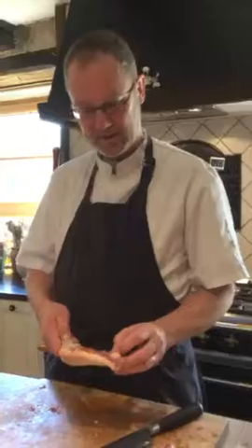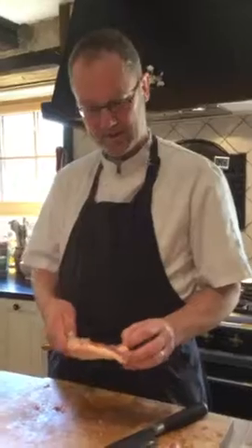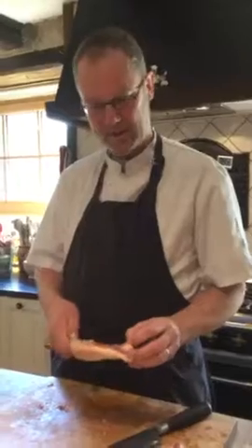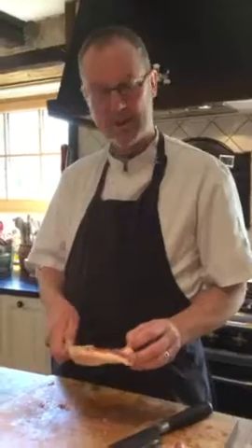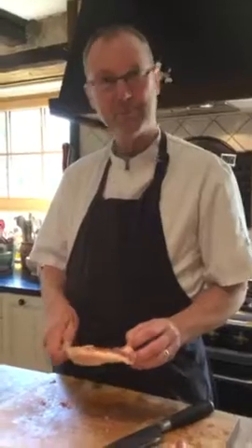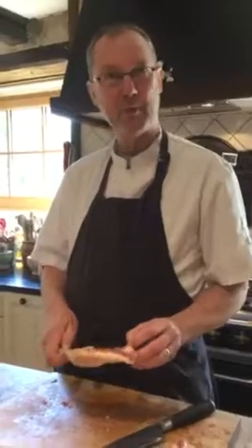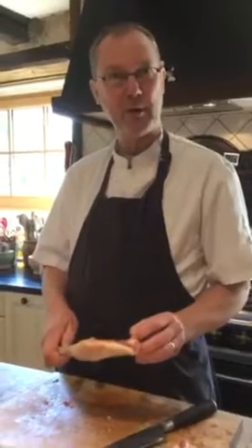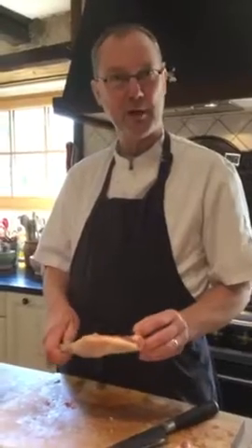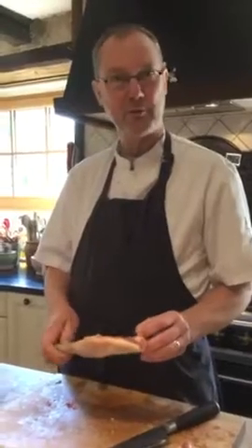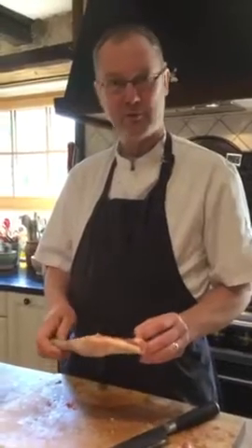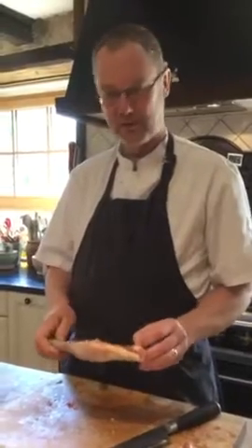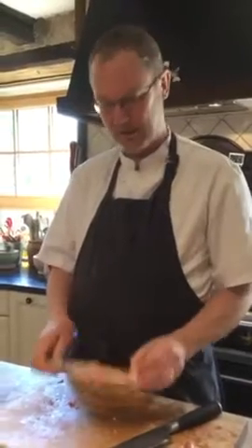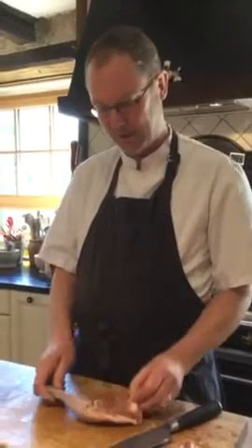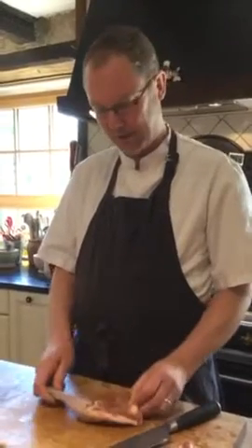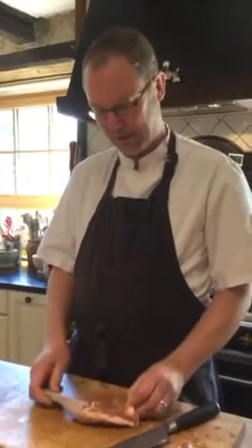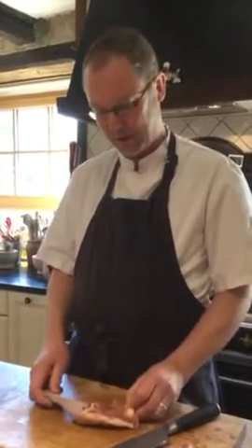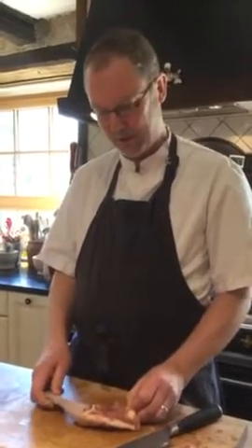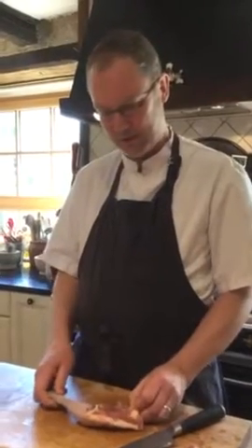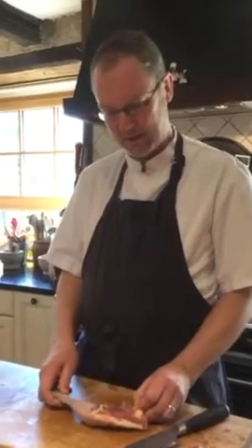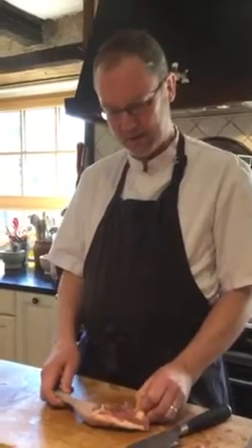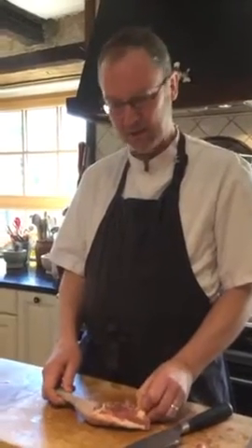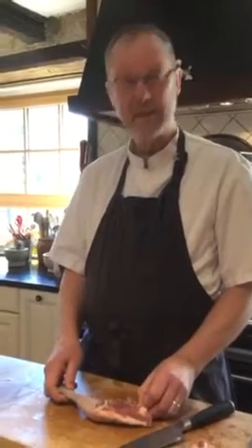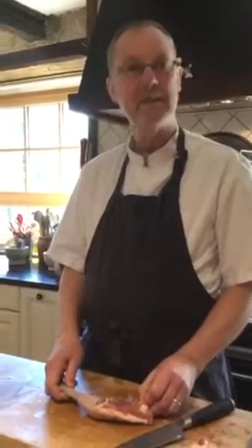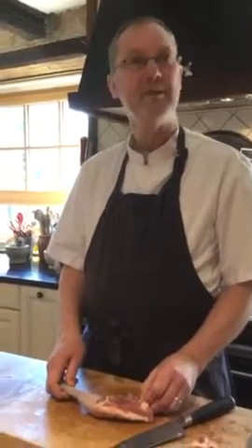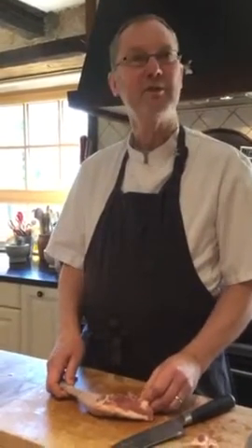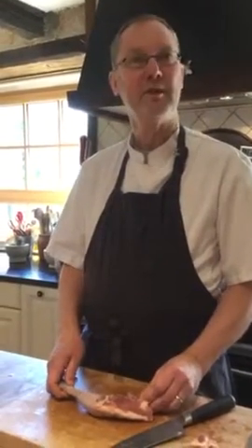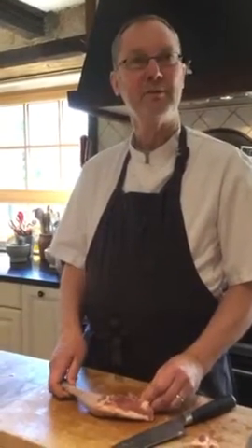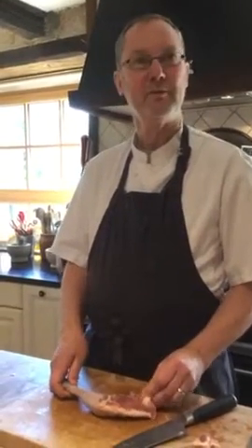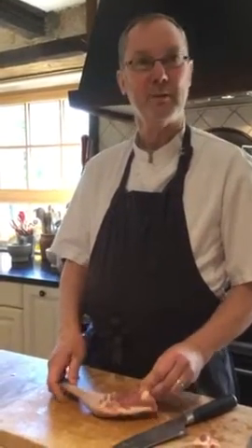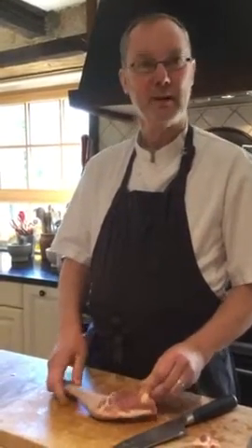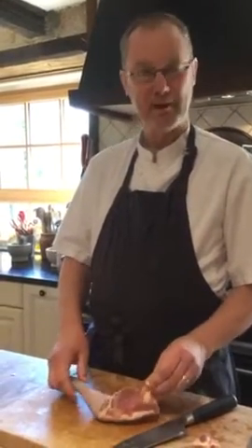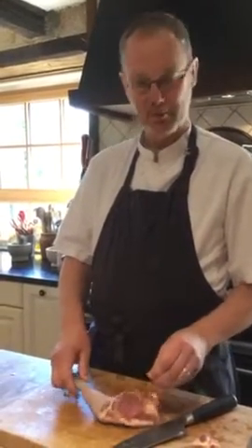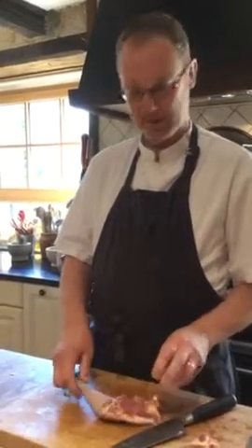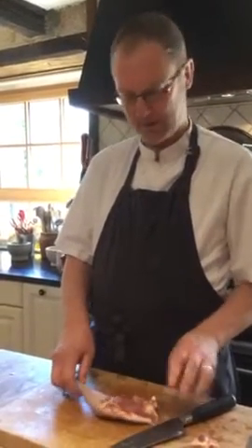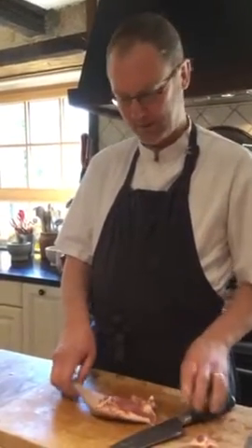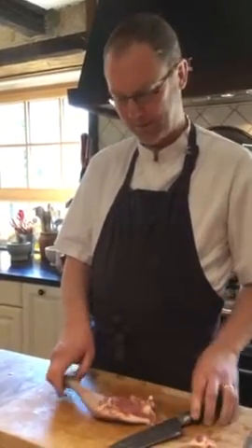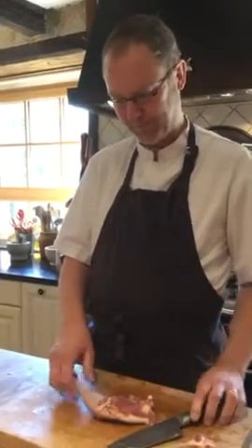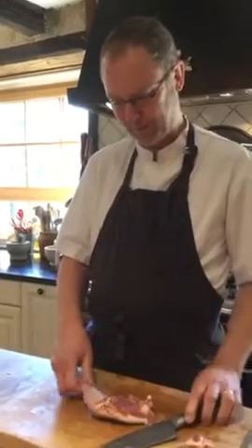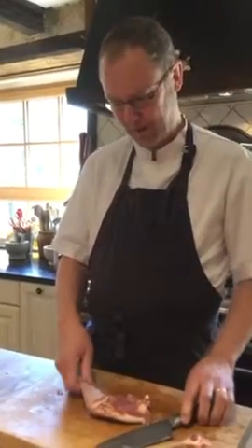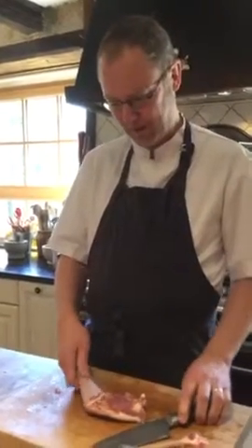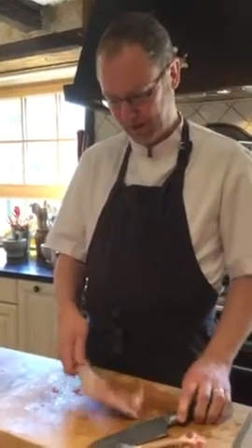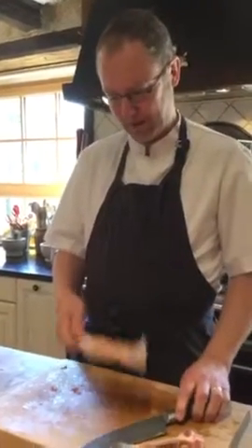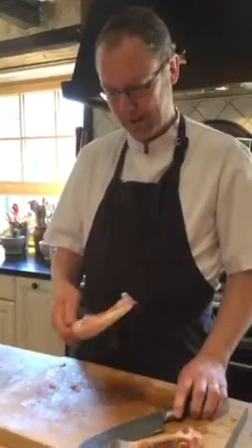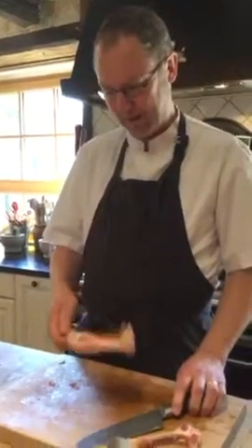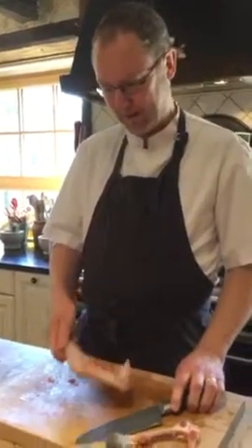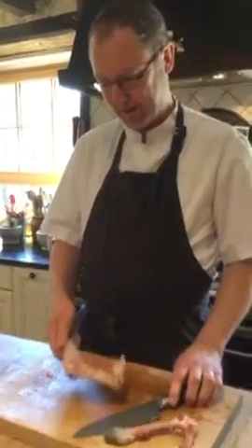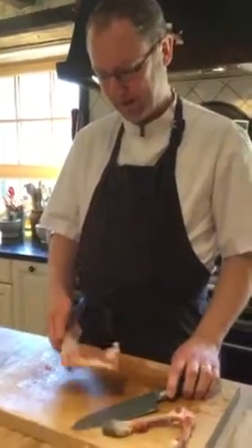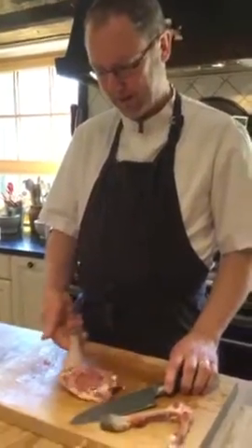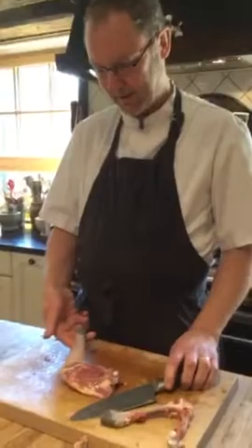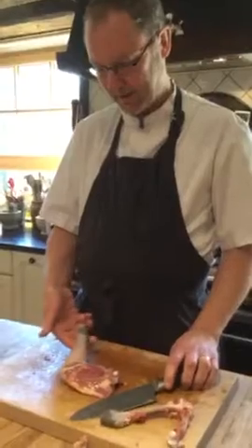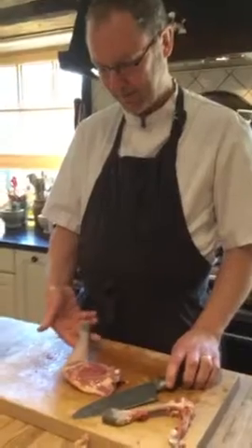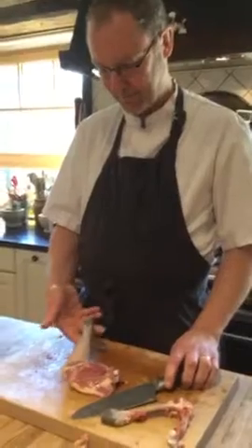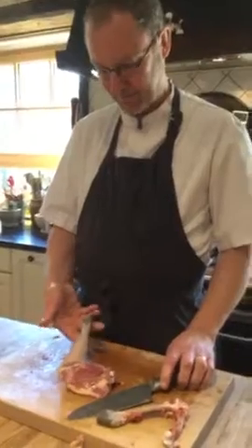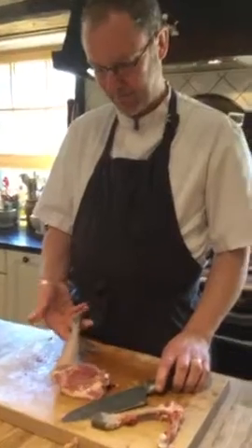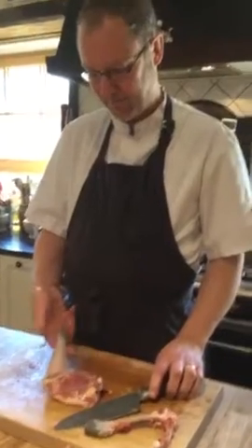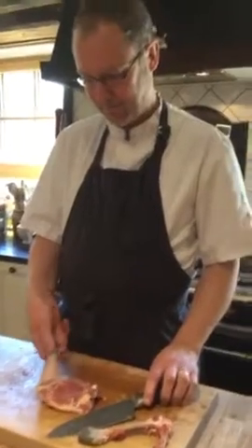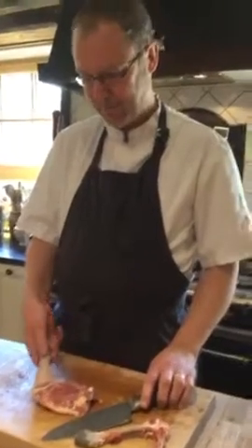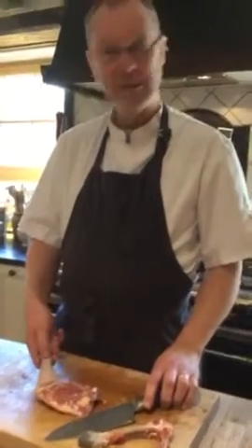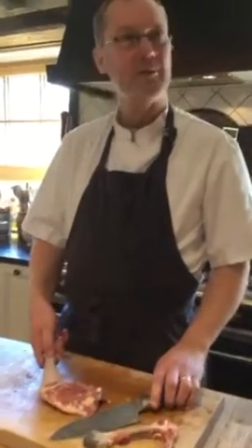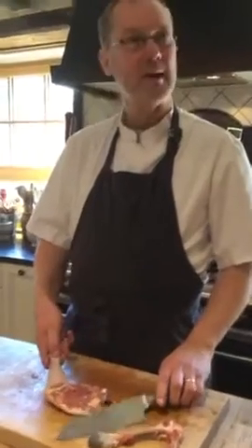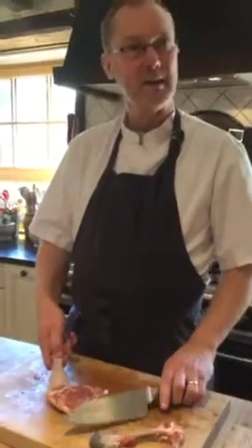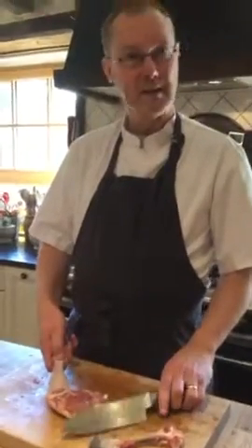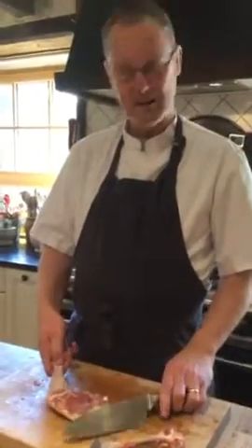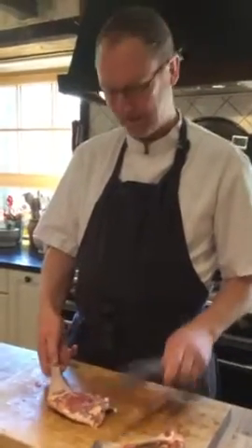This chicken bone out, so we tonight can stuff it with langoustines, and it's quite easy.